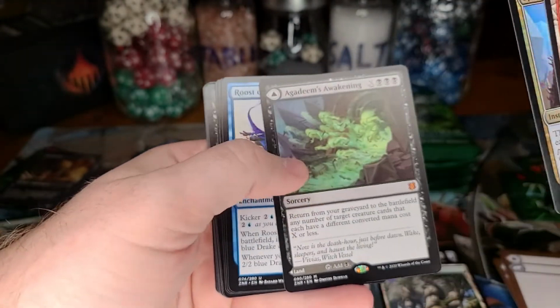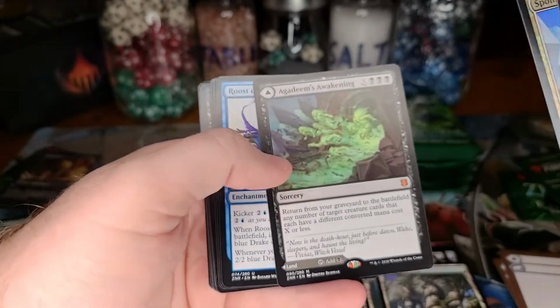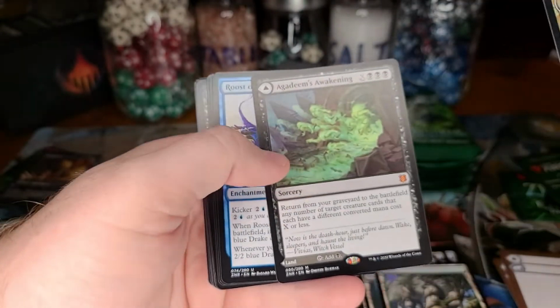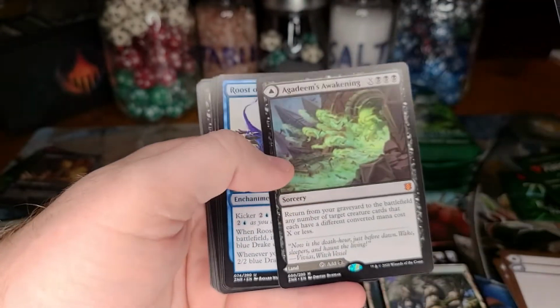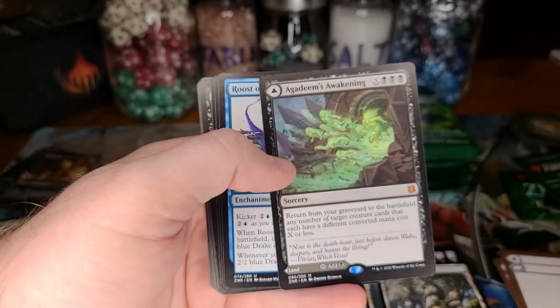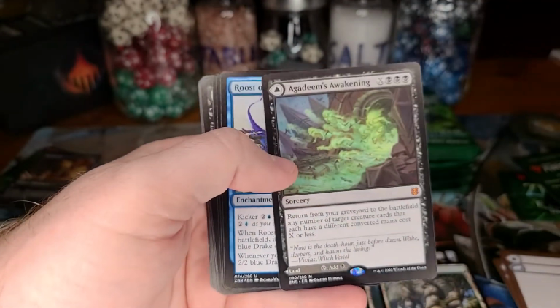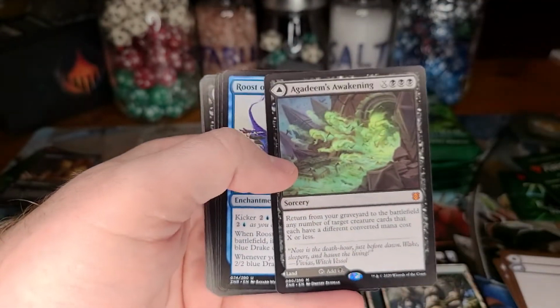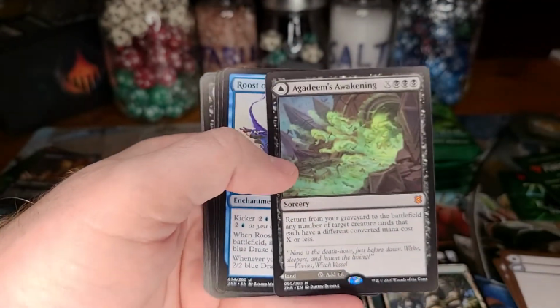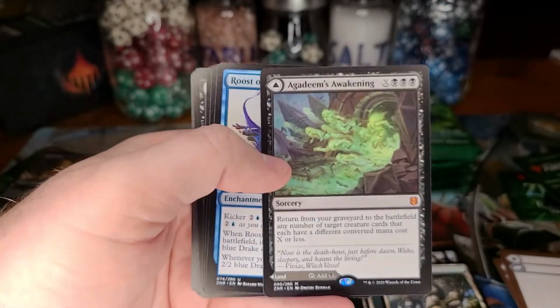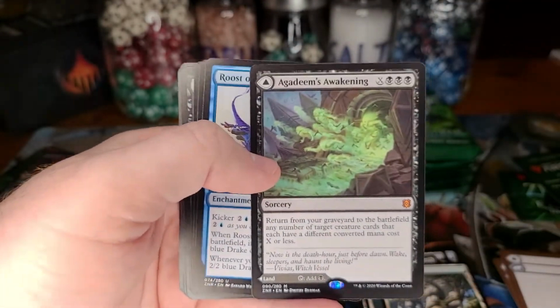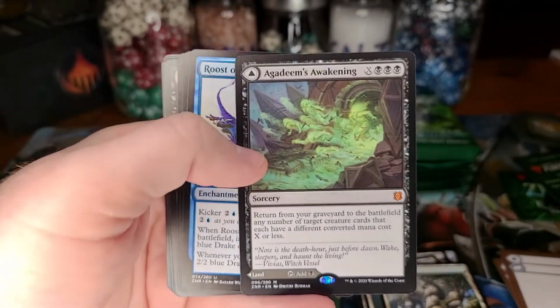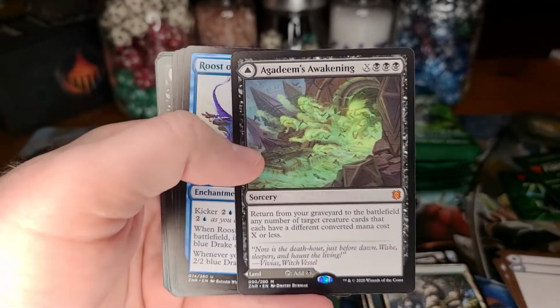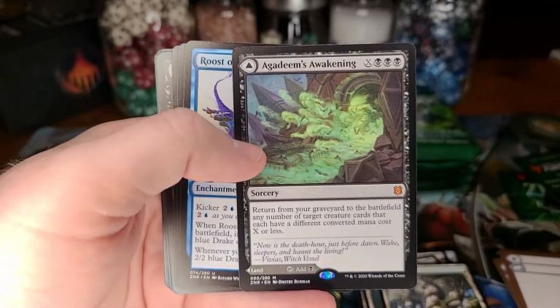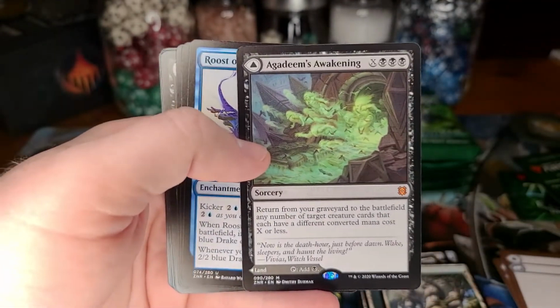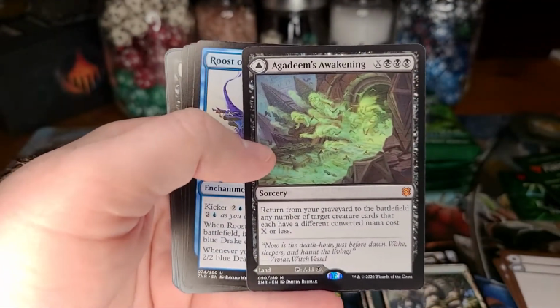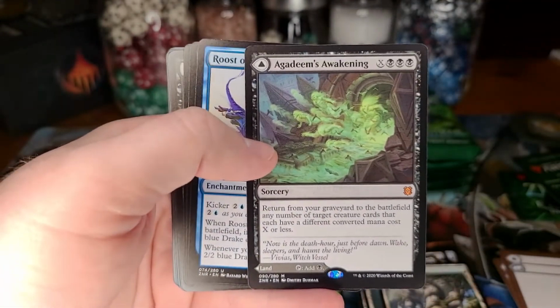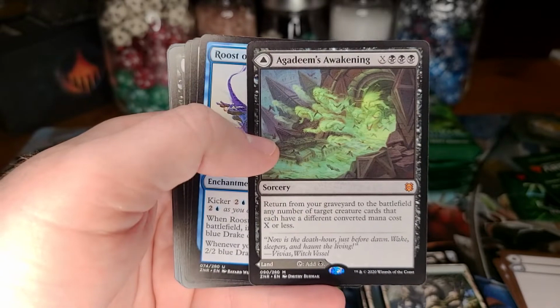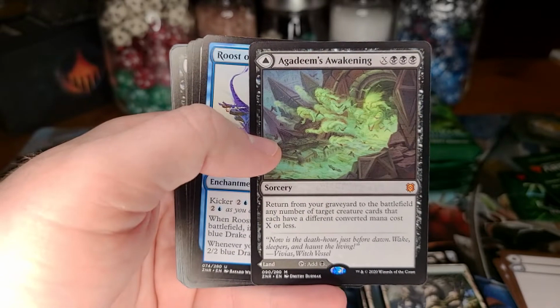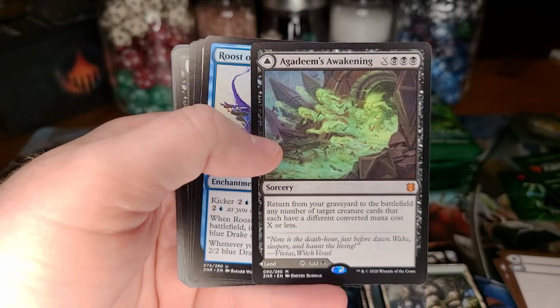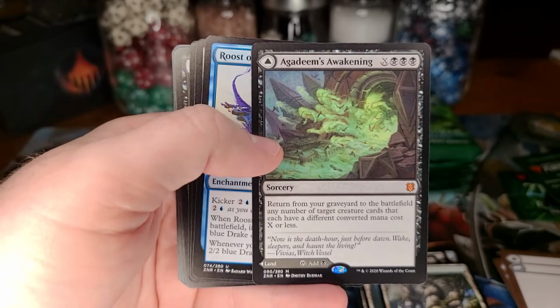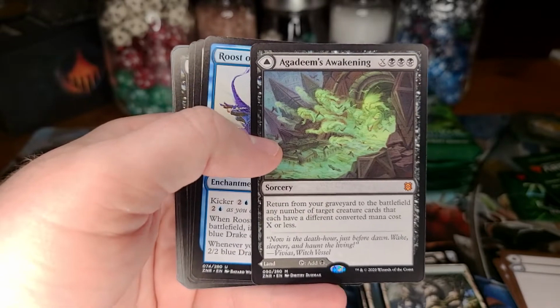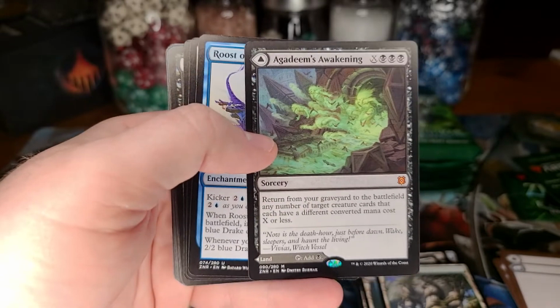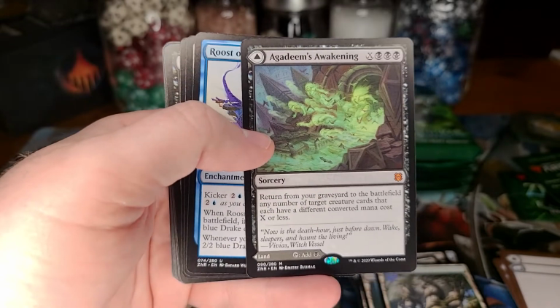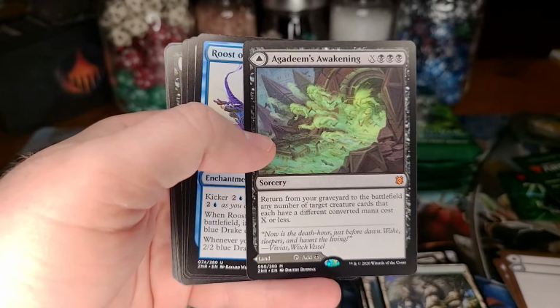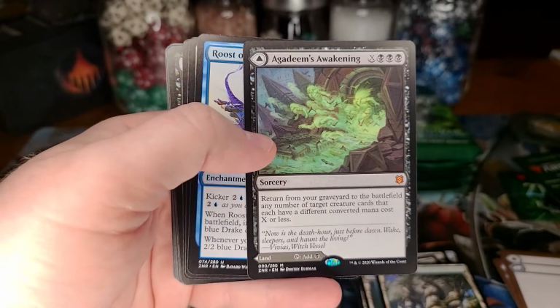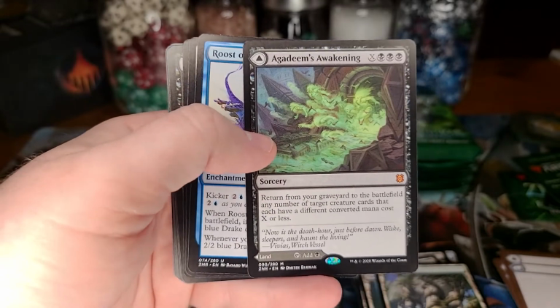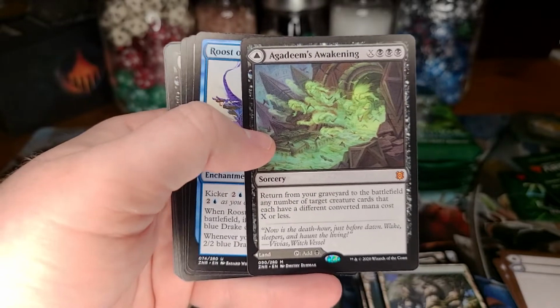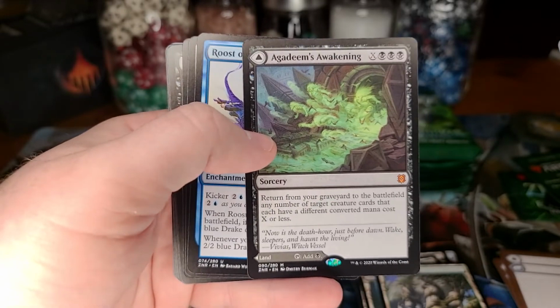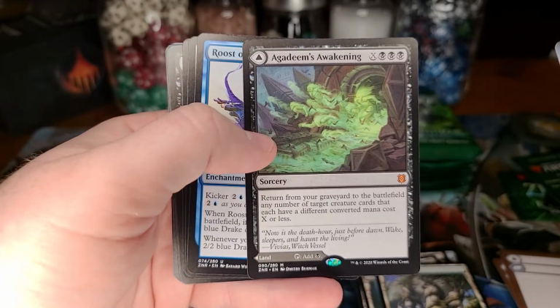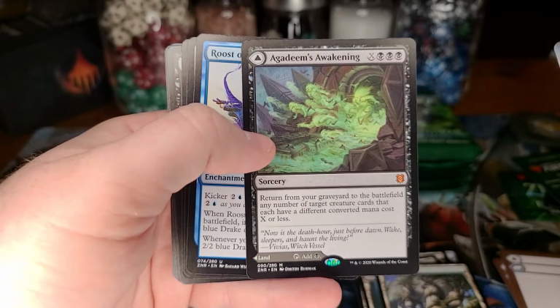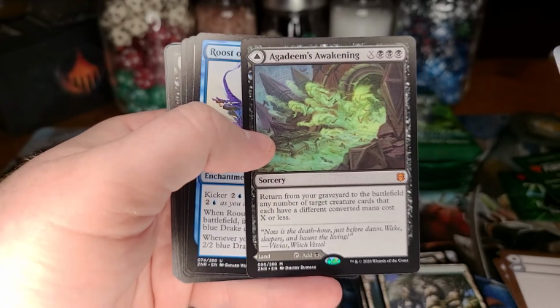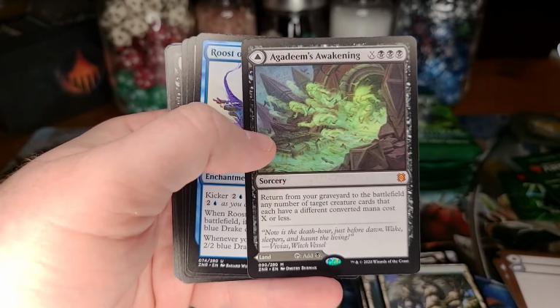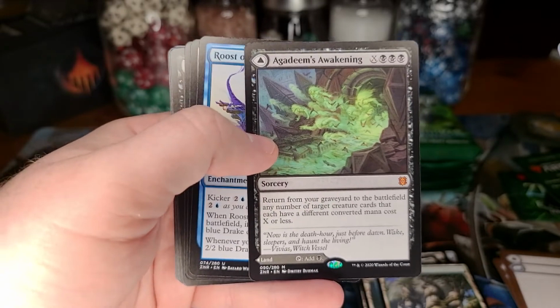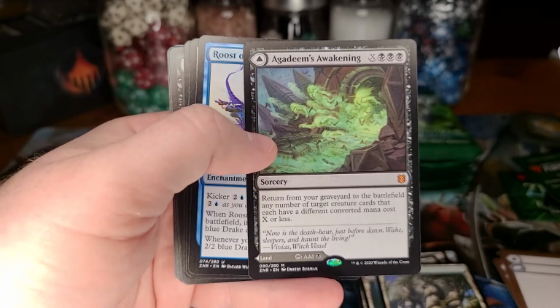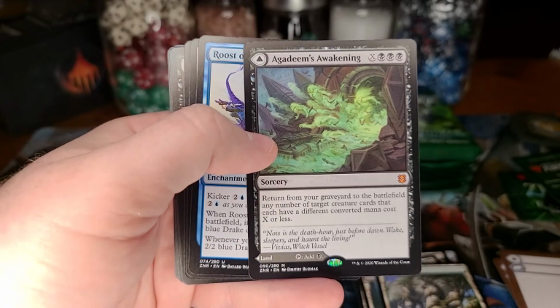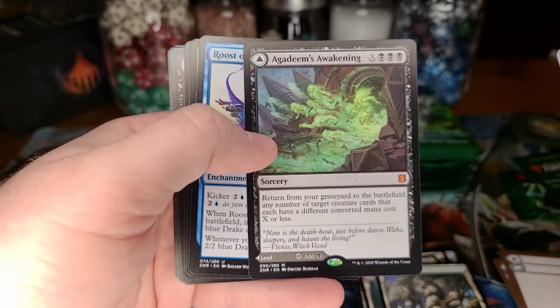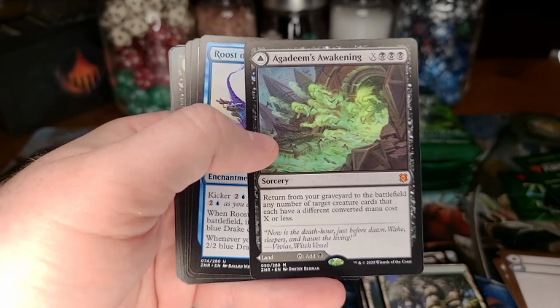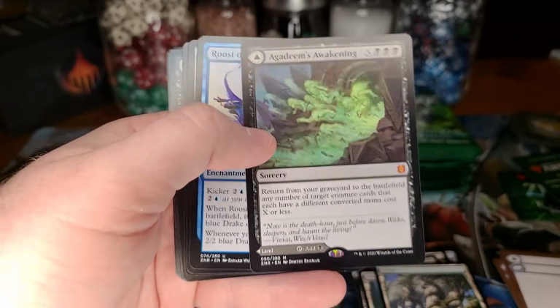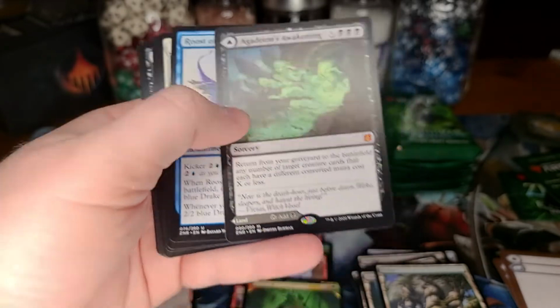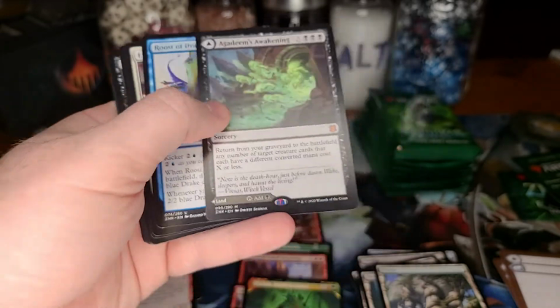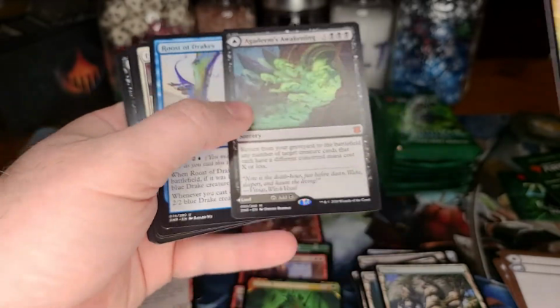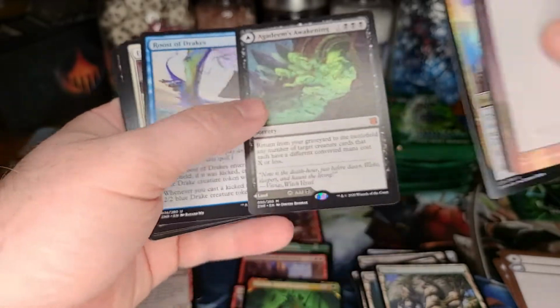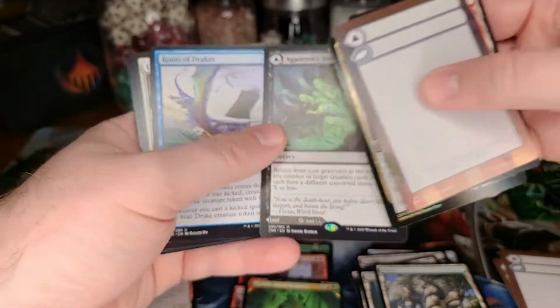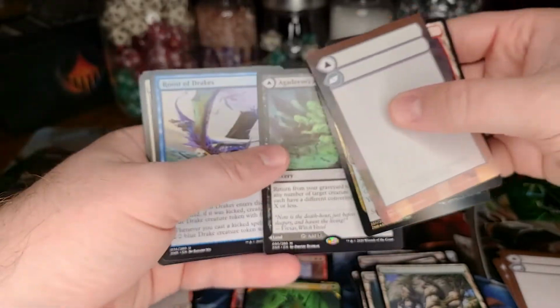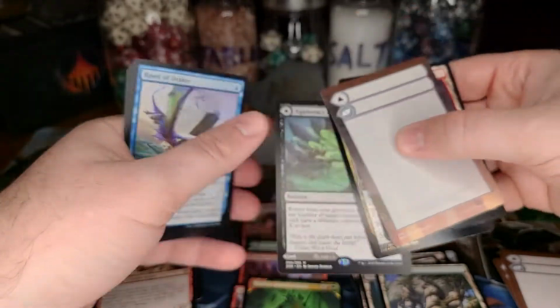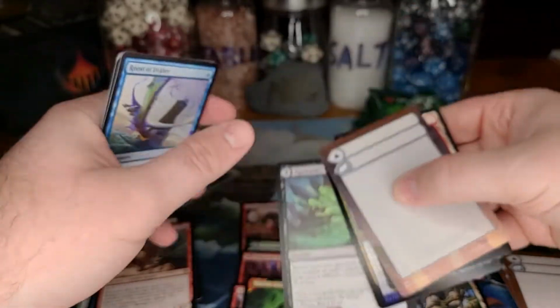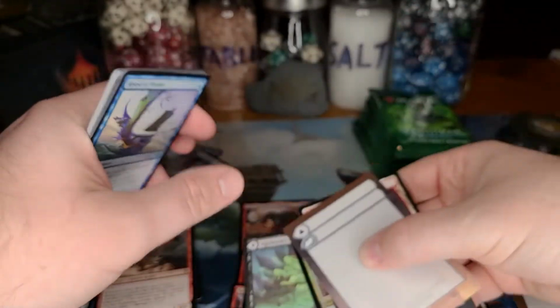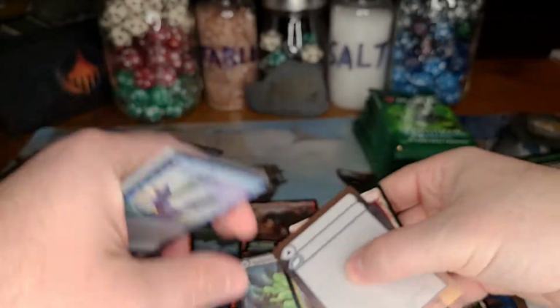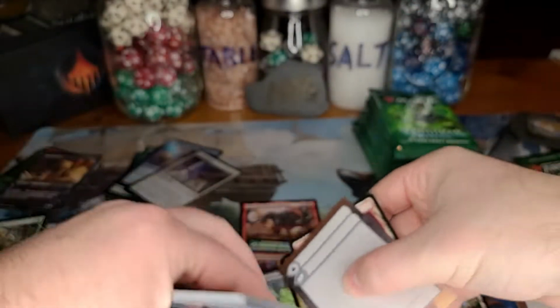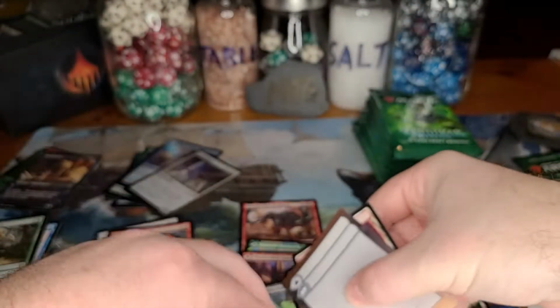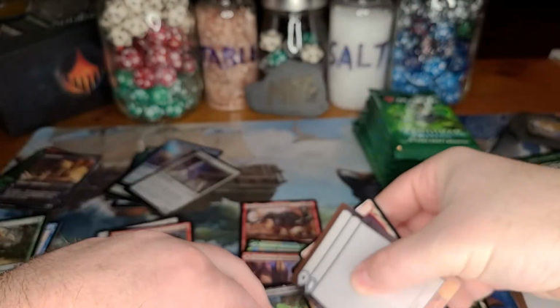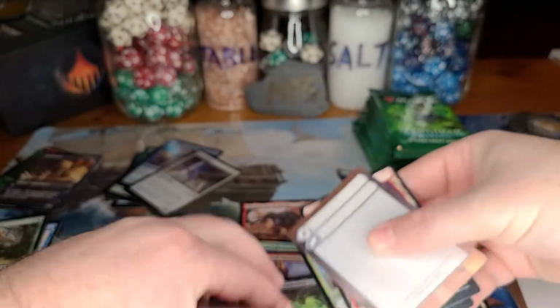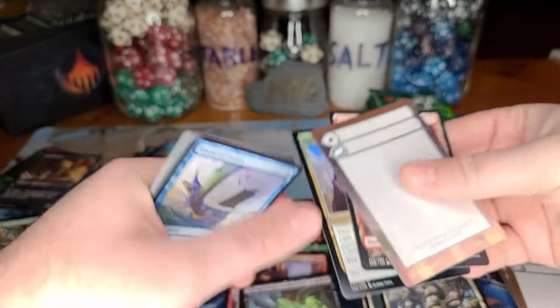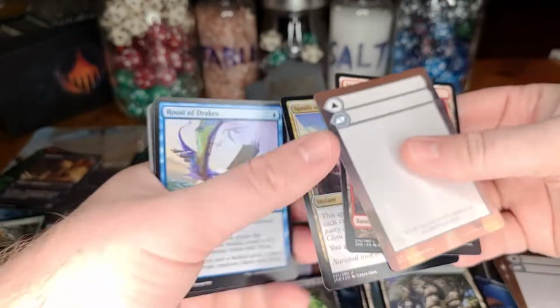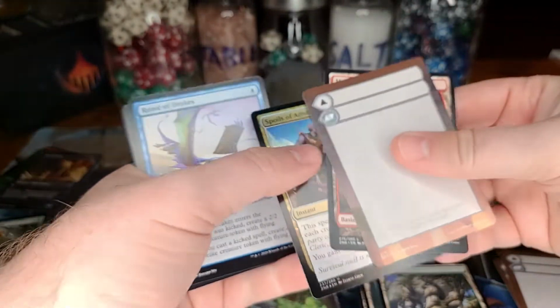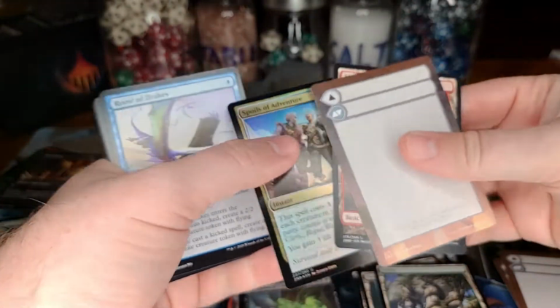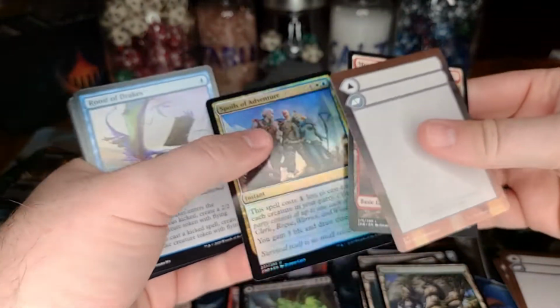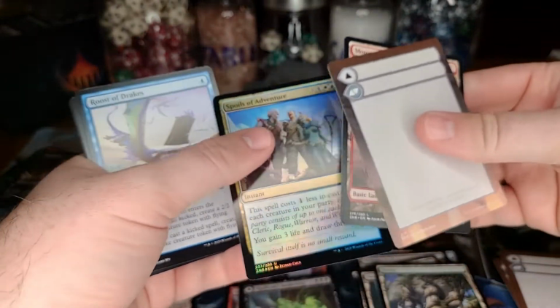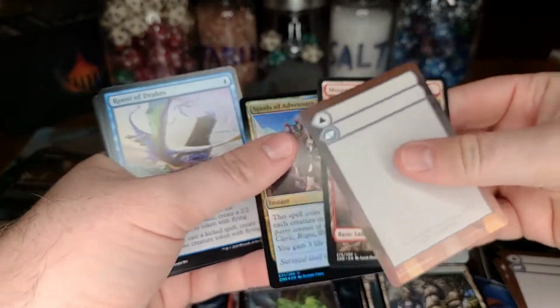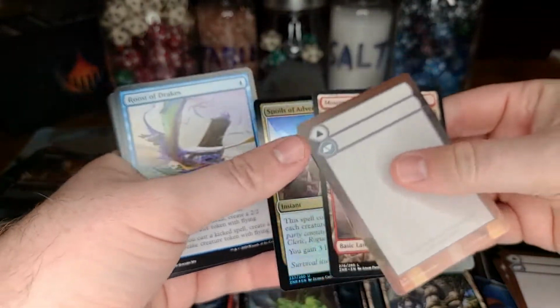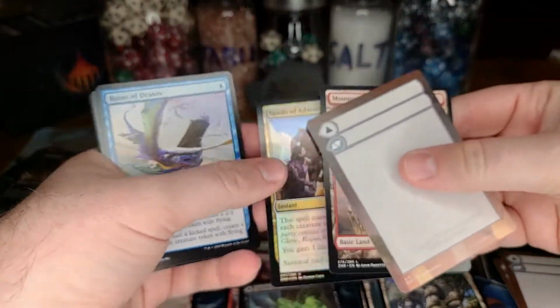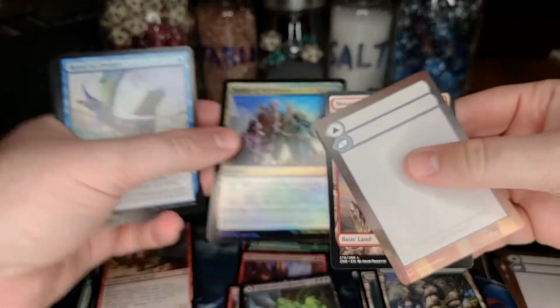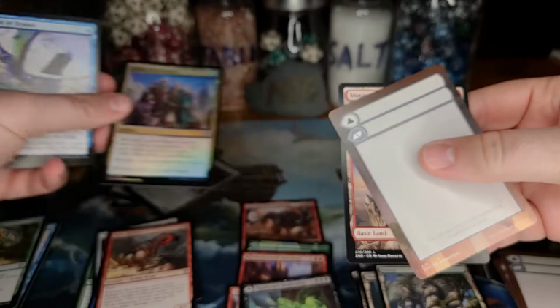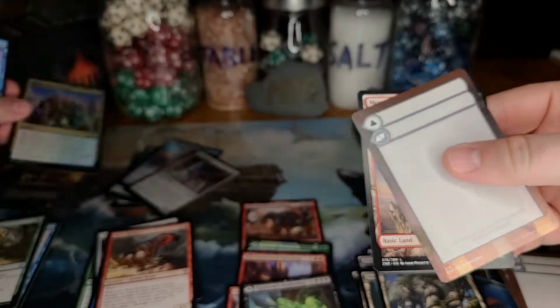Agadeem's Awakening — there you go, that's one of the ones you want to open. Love that! We're up to four mythics in the box now. This isn't a home run box, but it's not a bad box by any means. Plus we still have the box topper at the end.